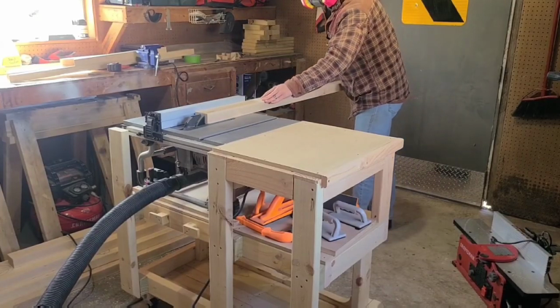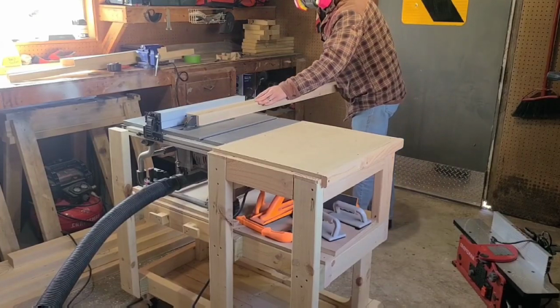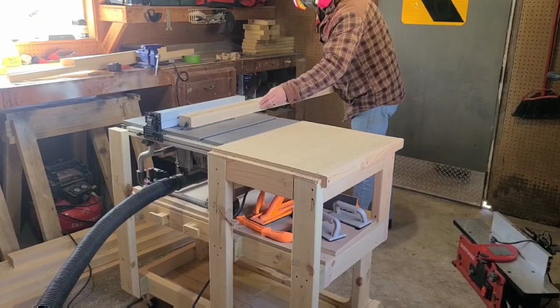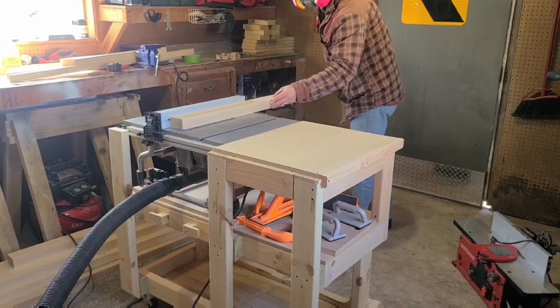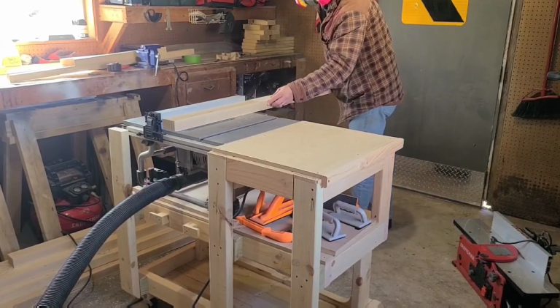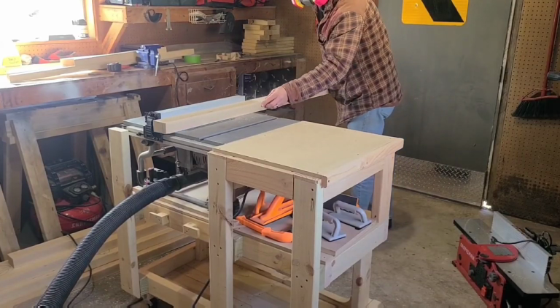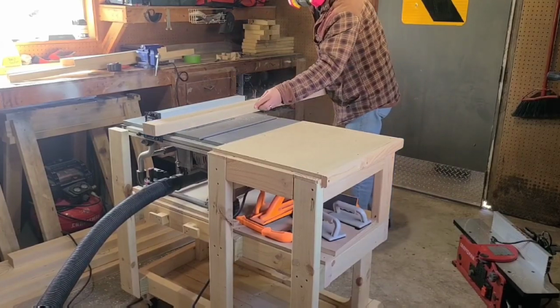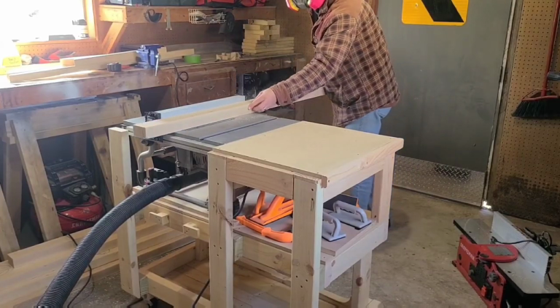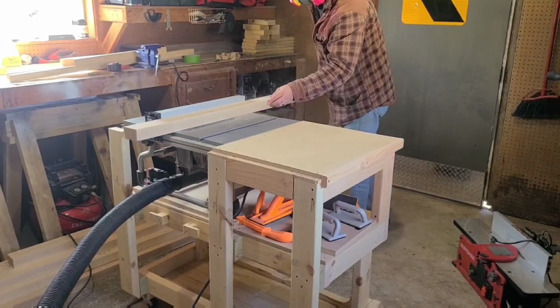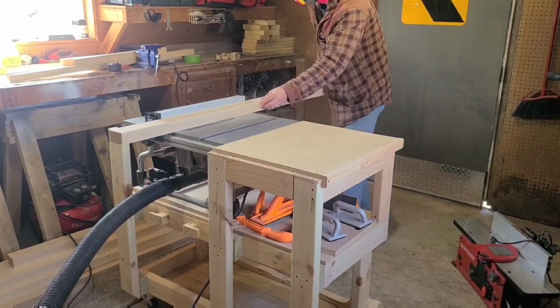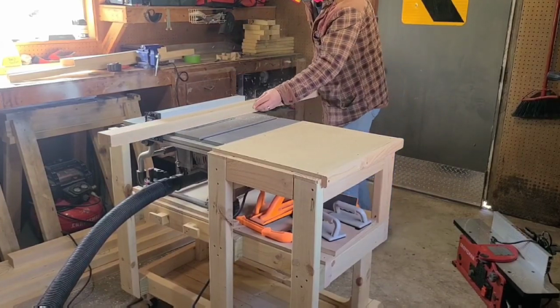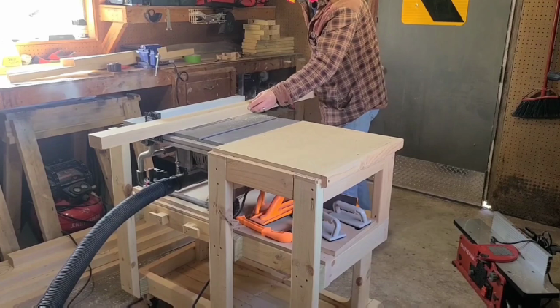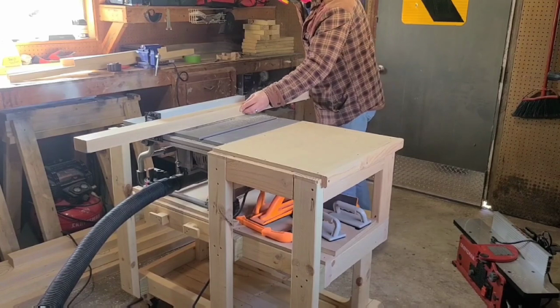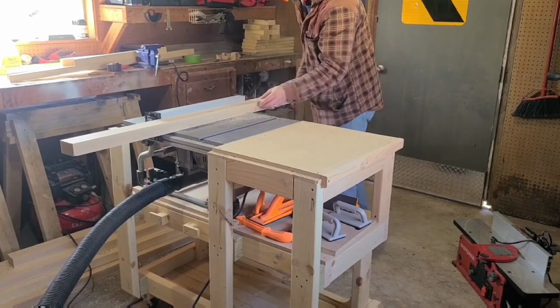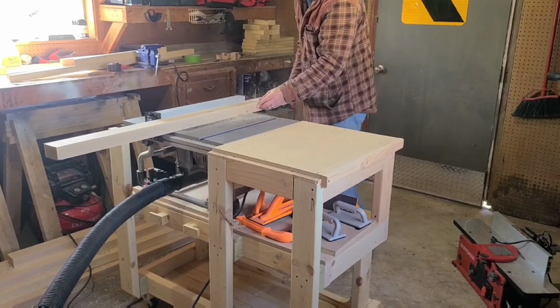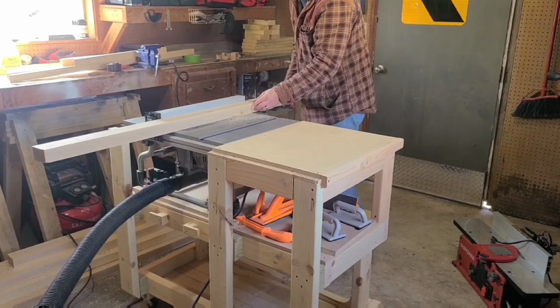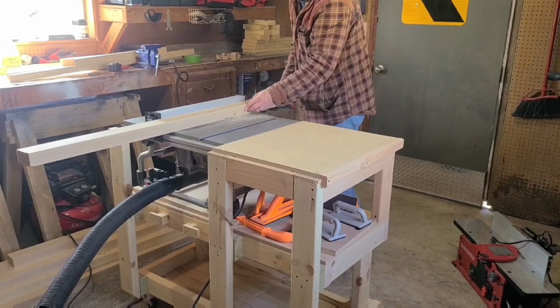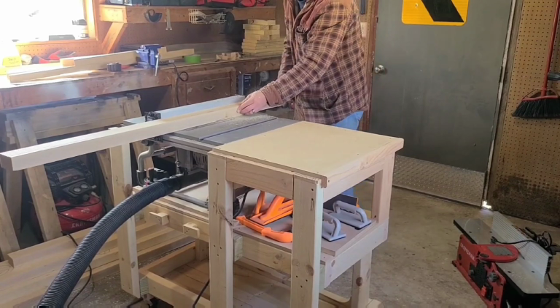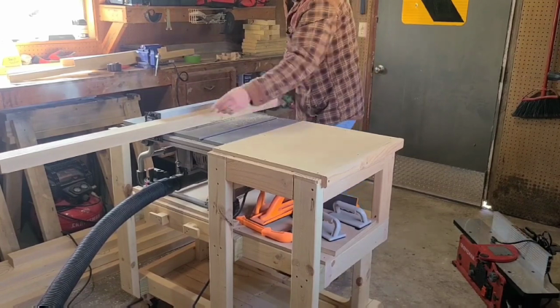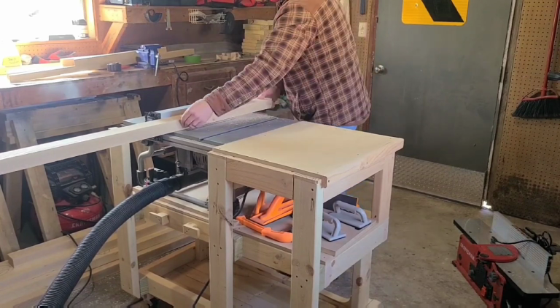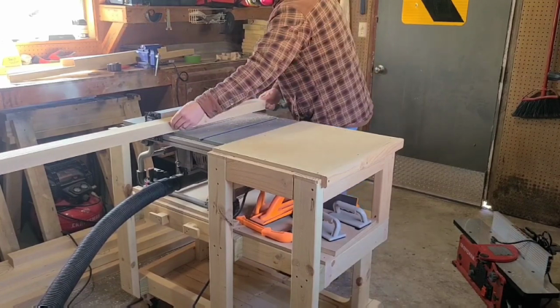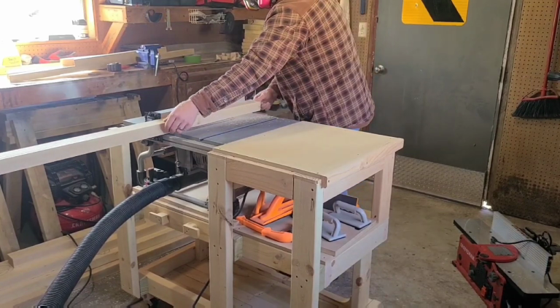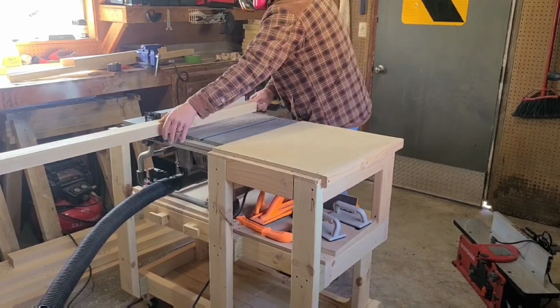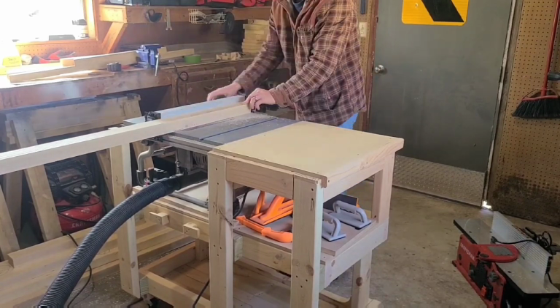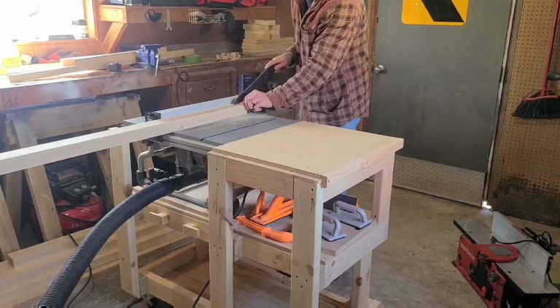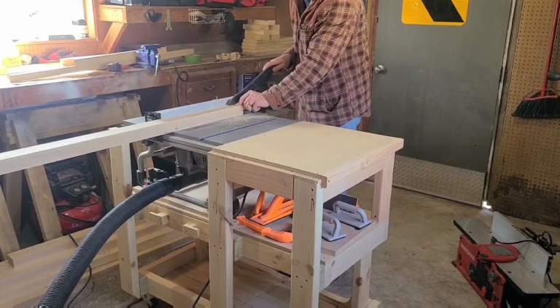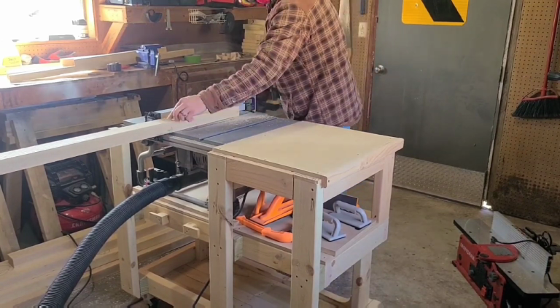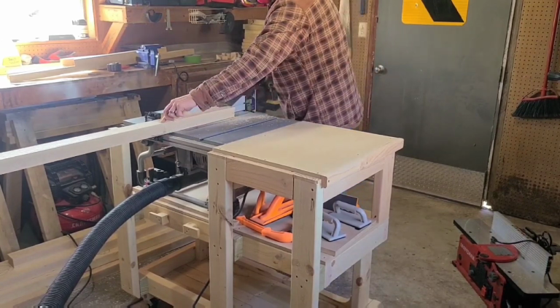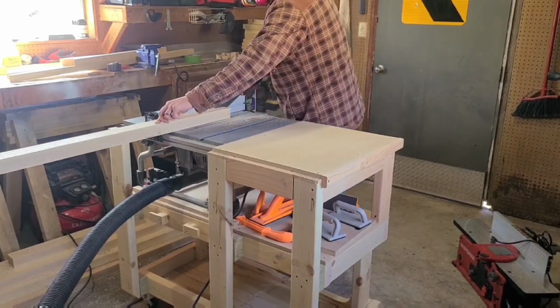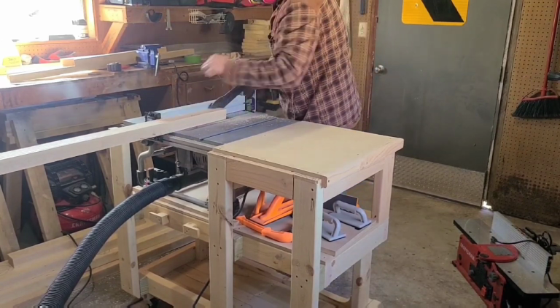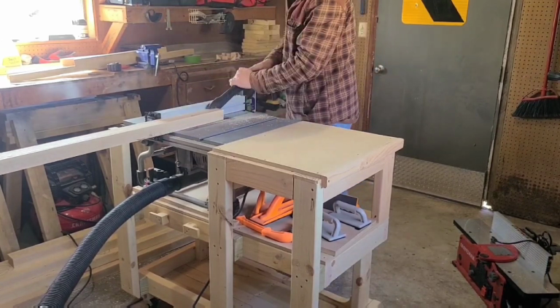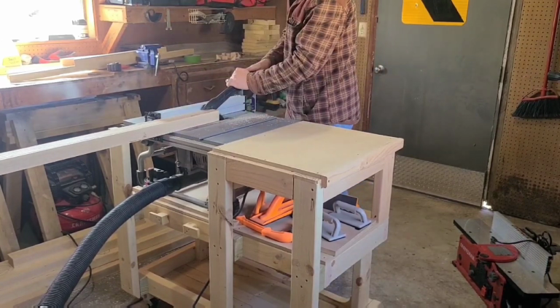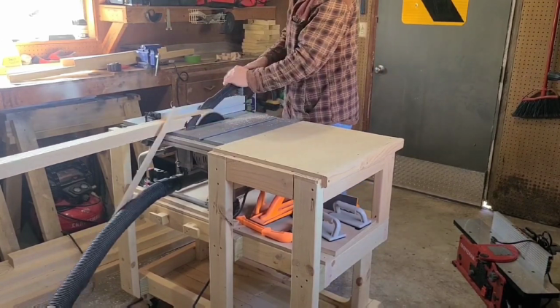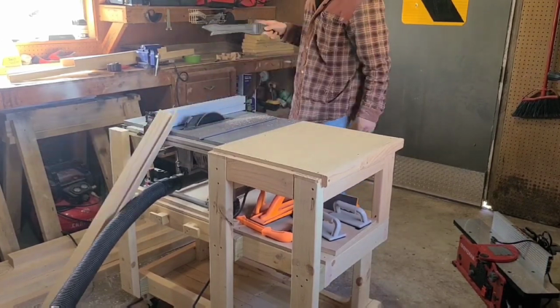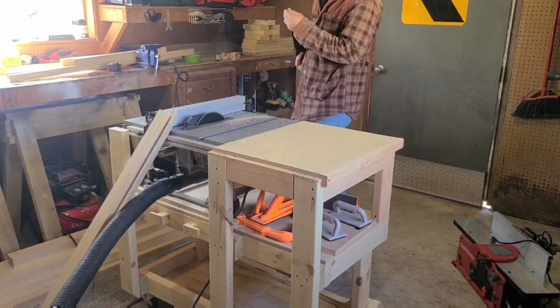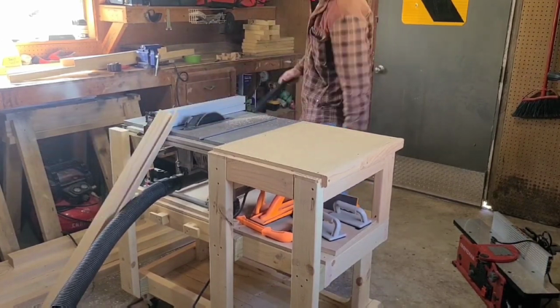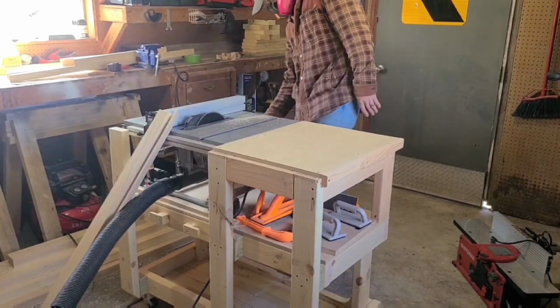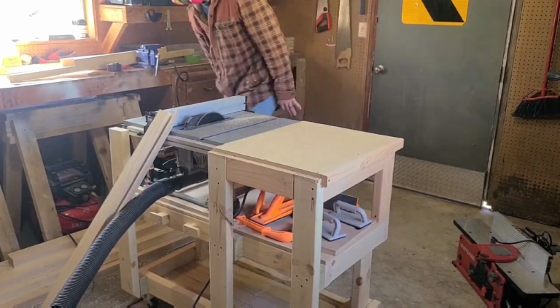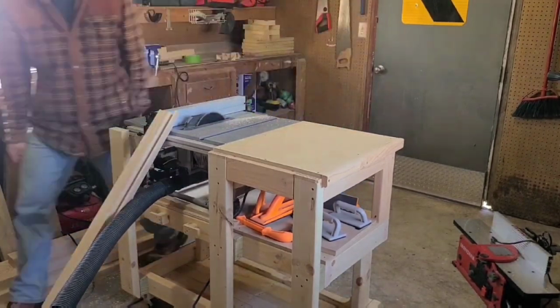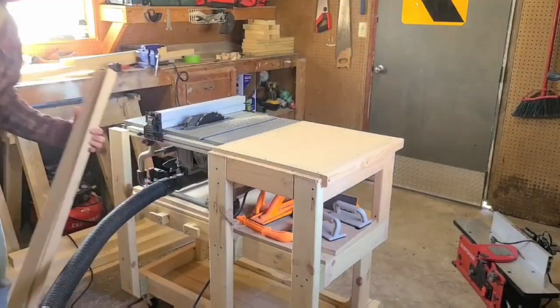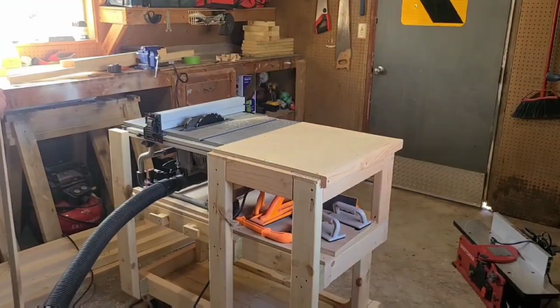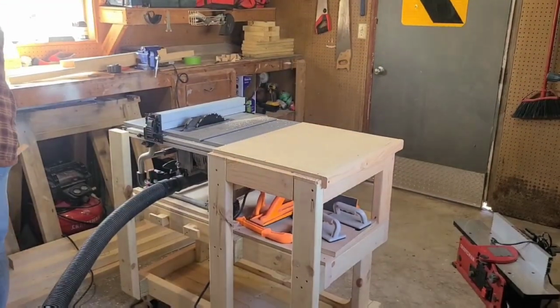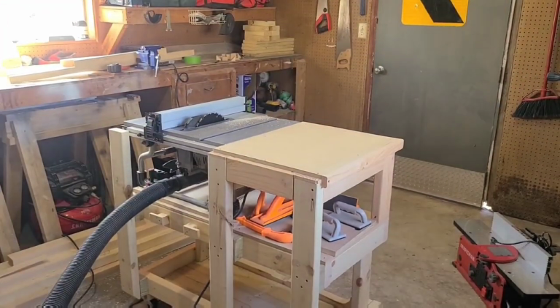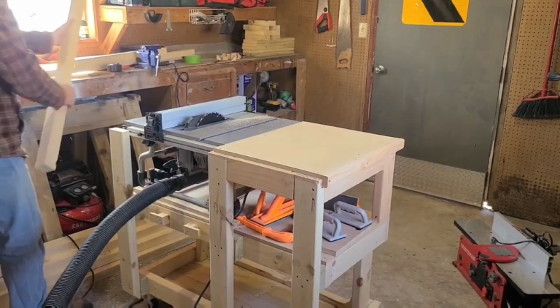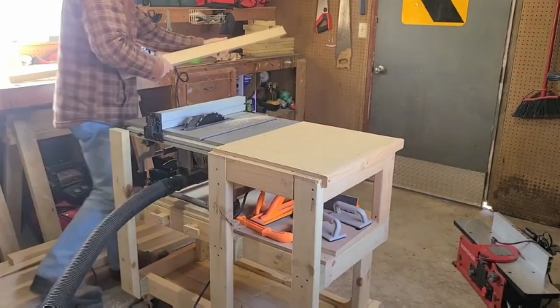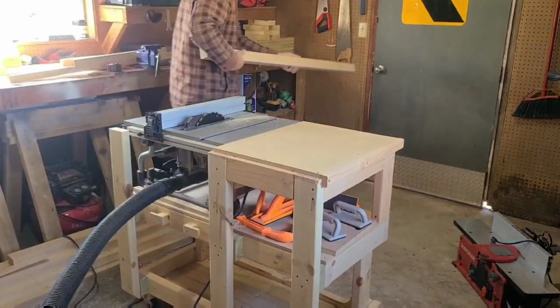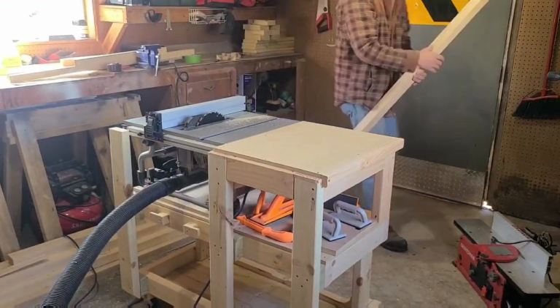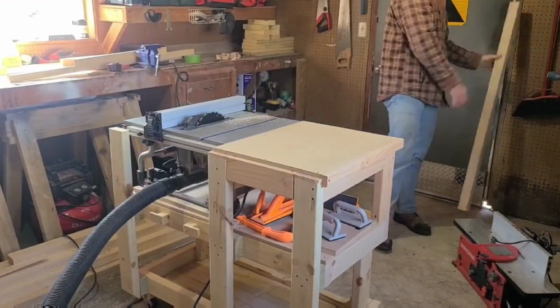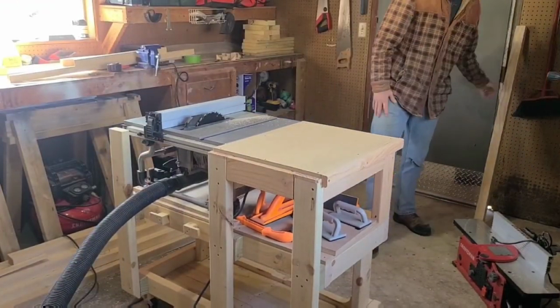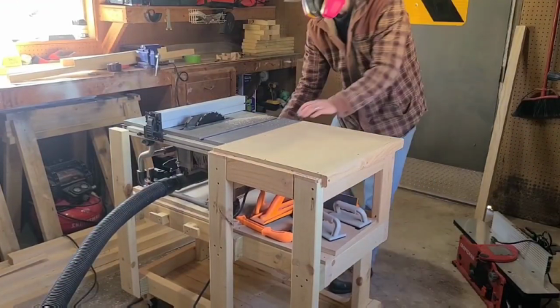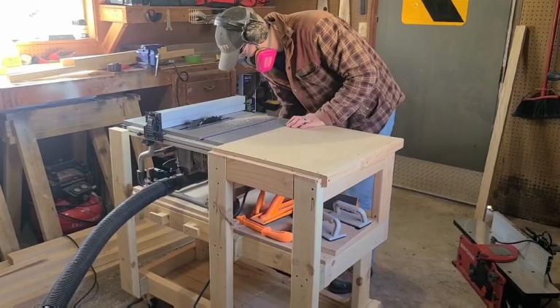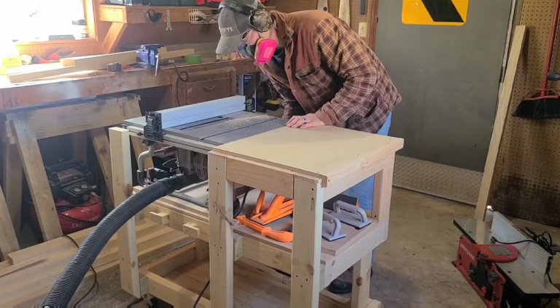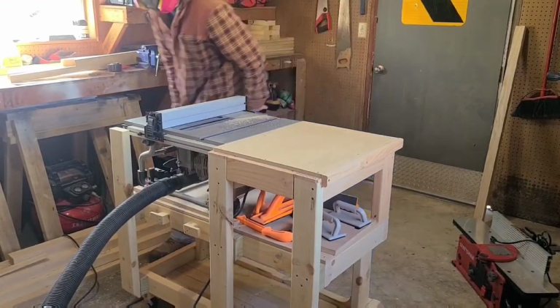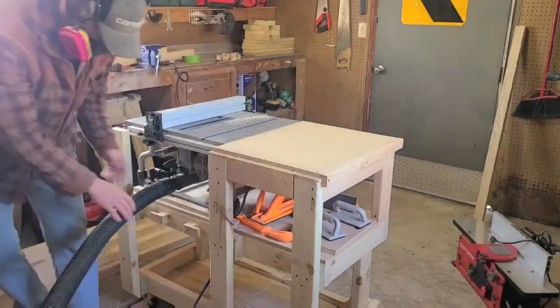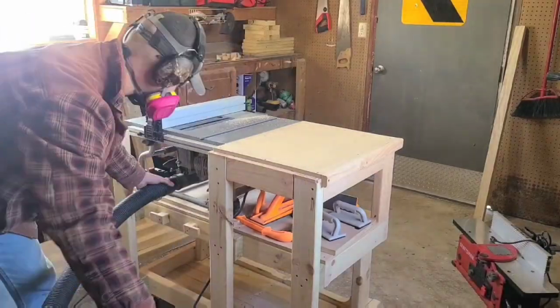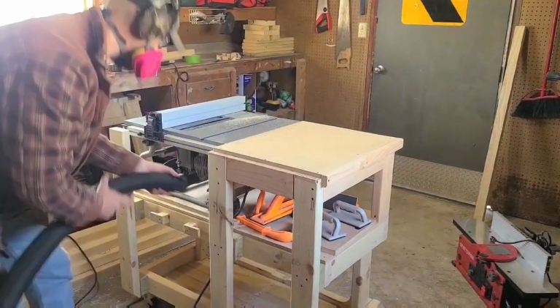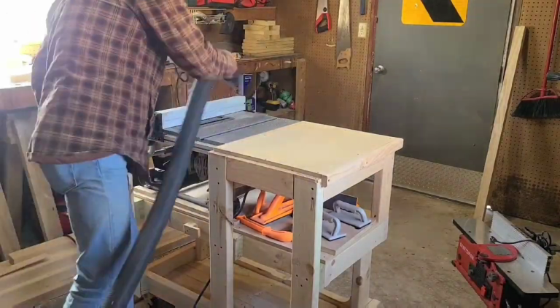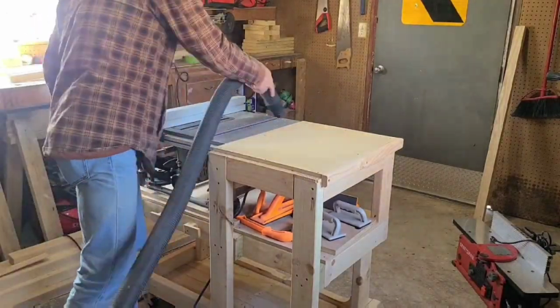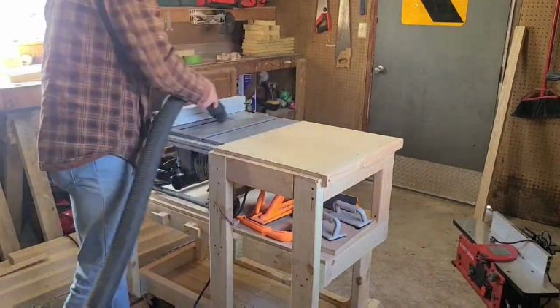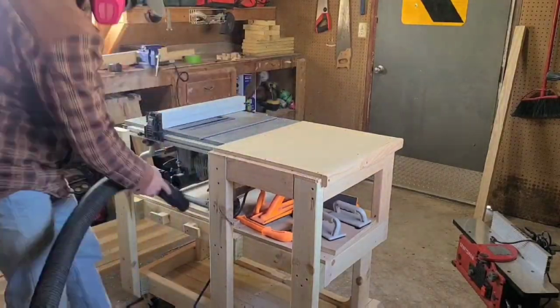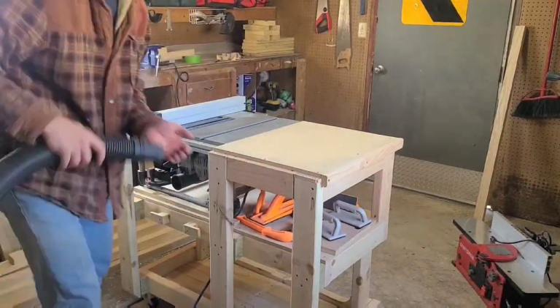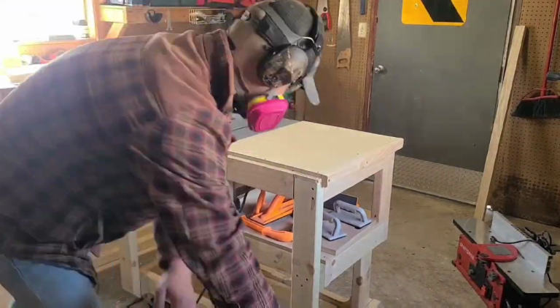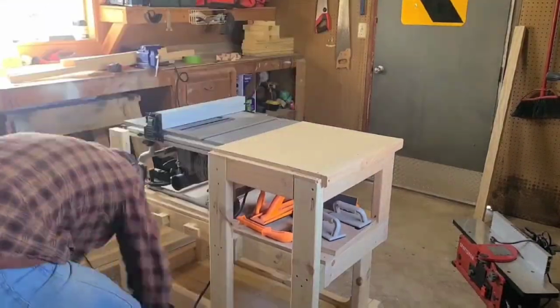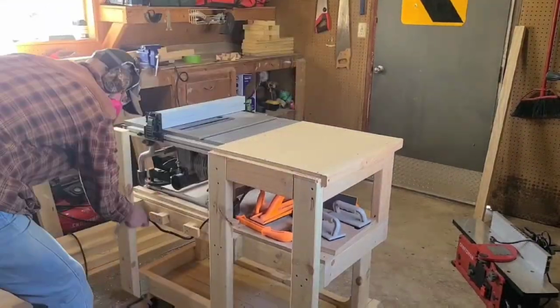After finishing the box spring and sanding it up to 220, I started working on the four legs. I also started working on the two smaller sides of the crib.